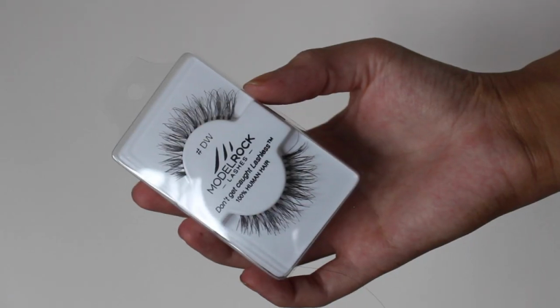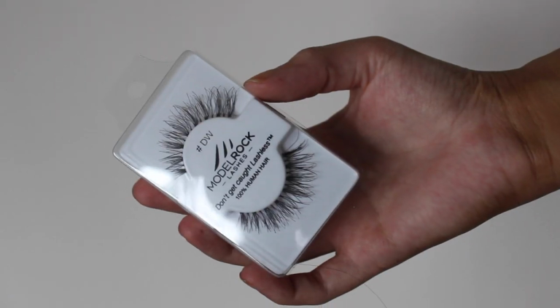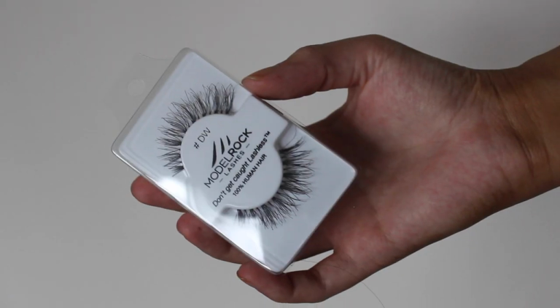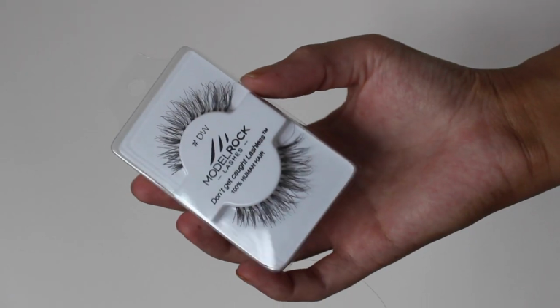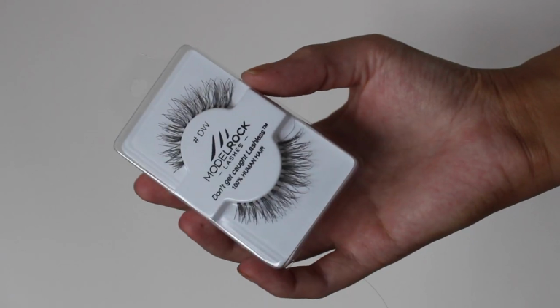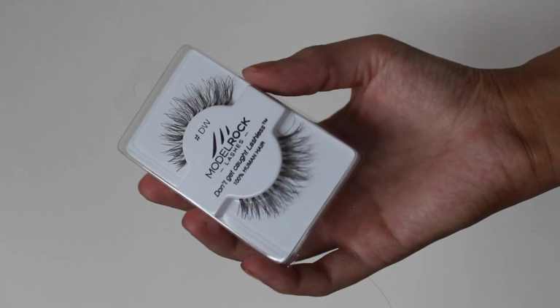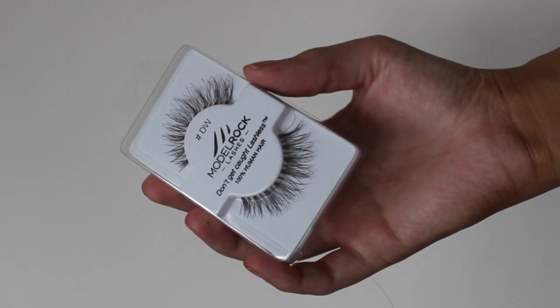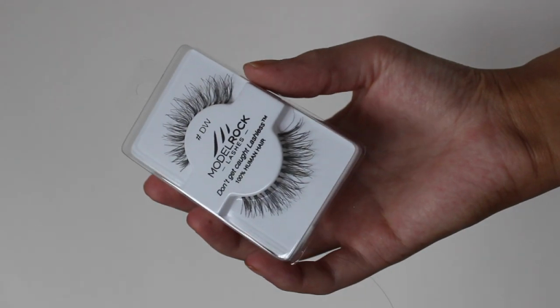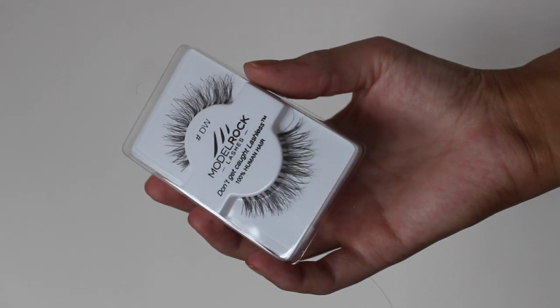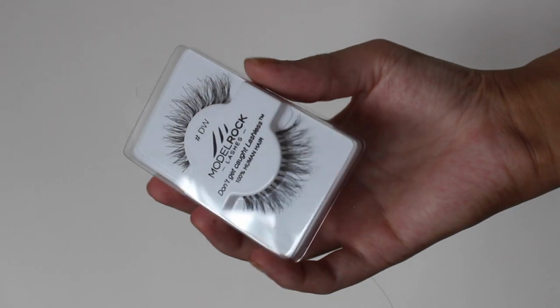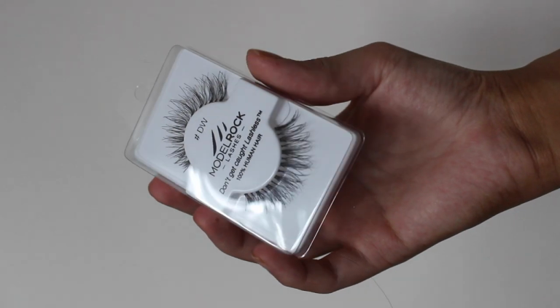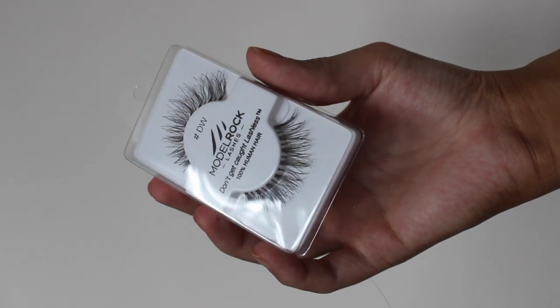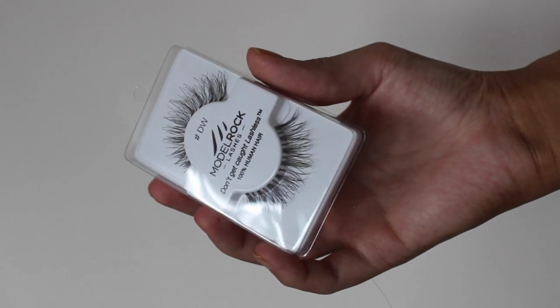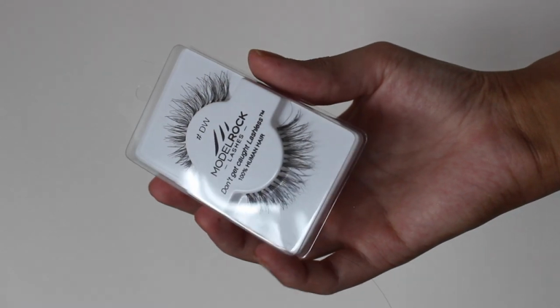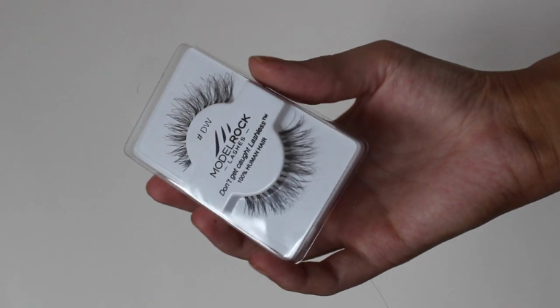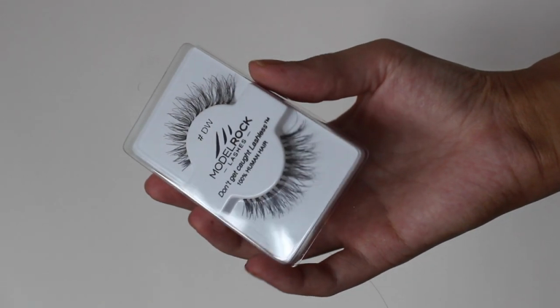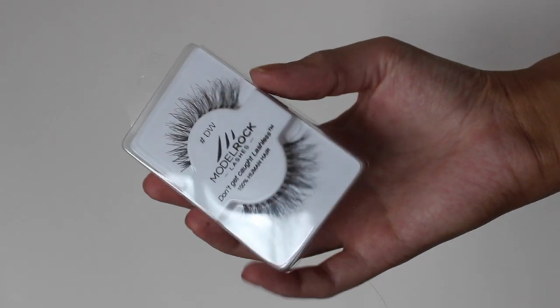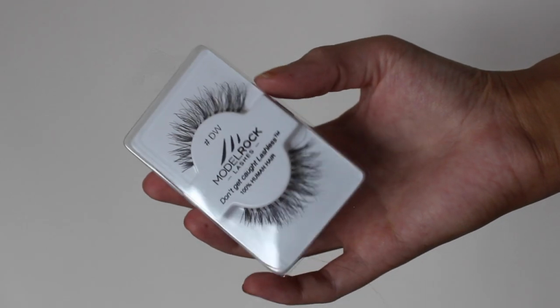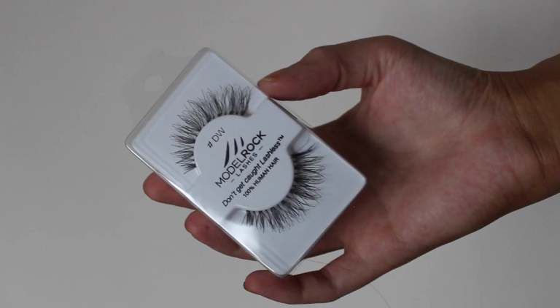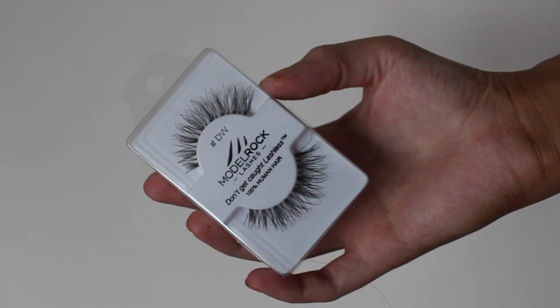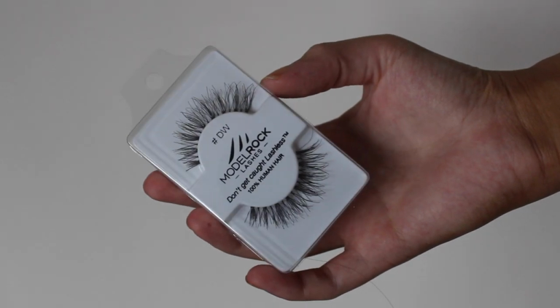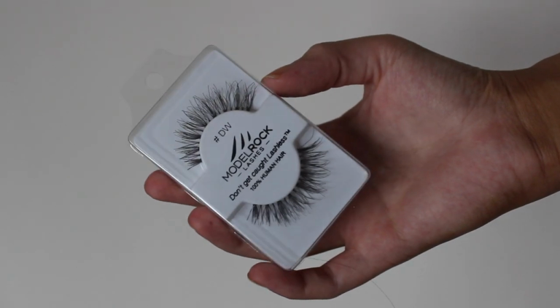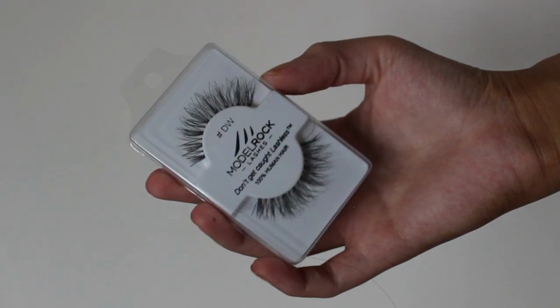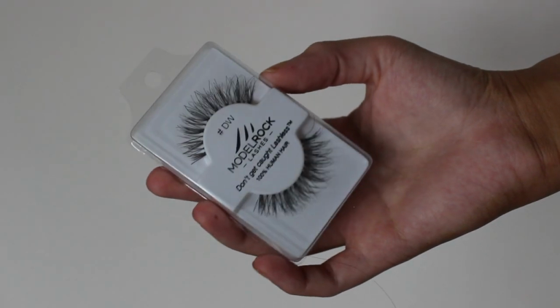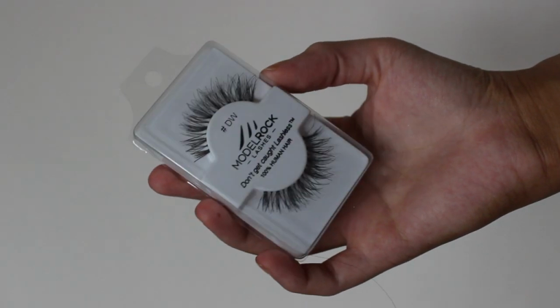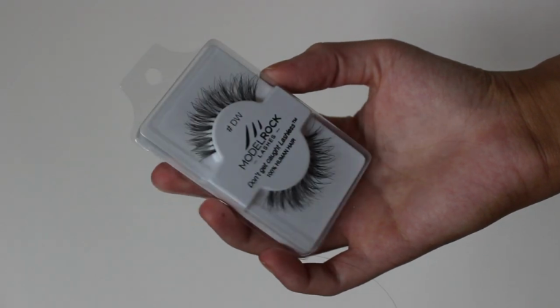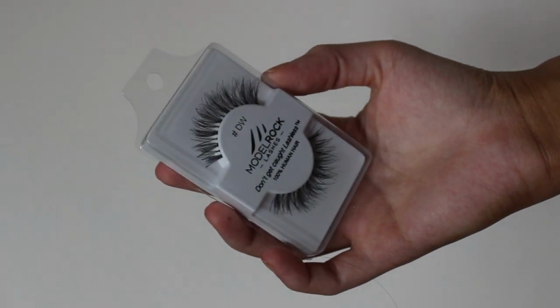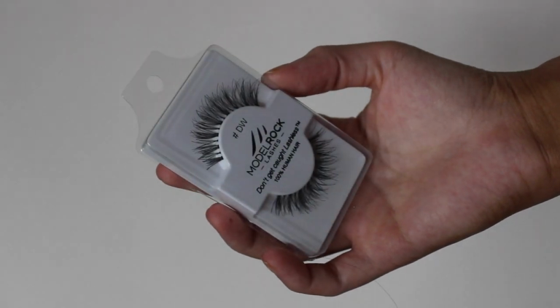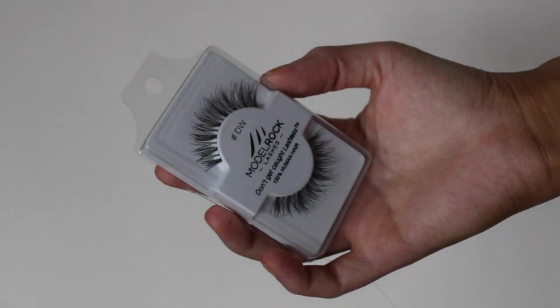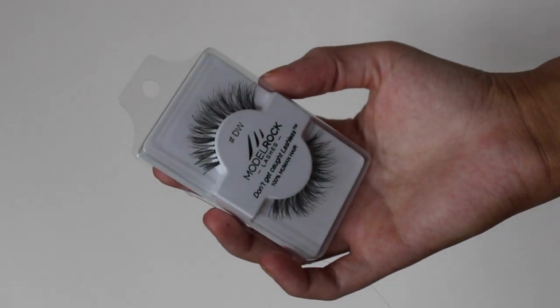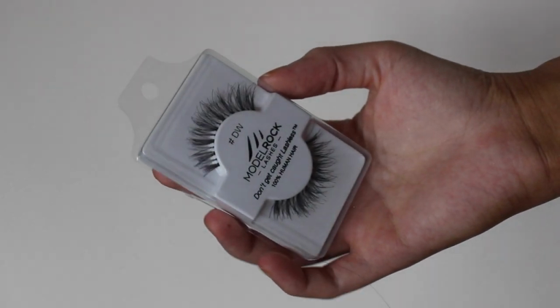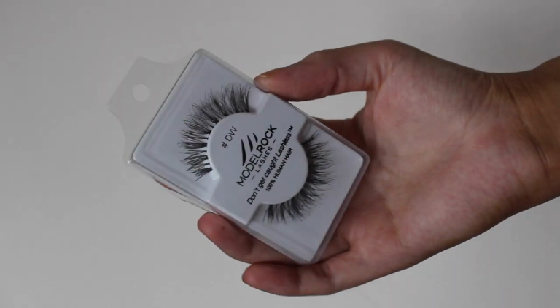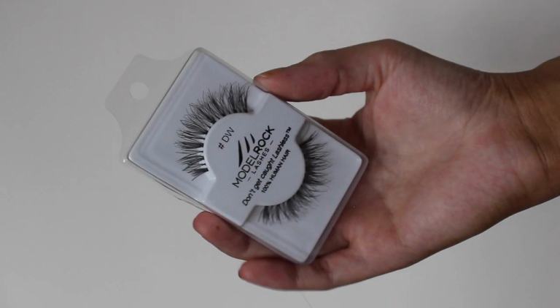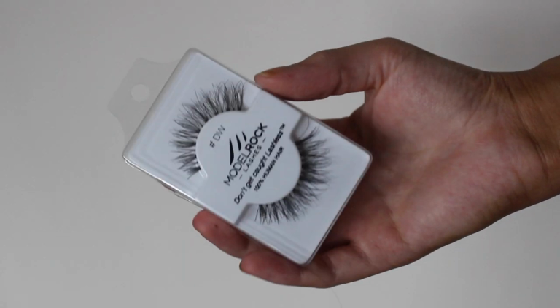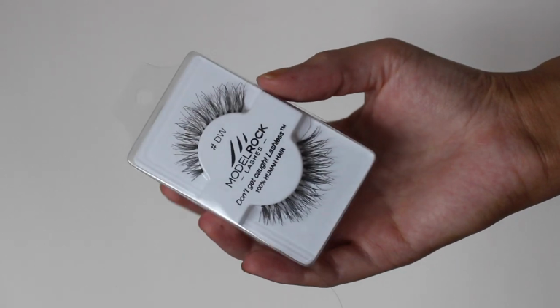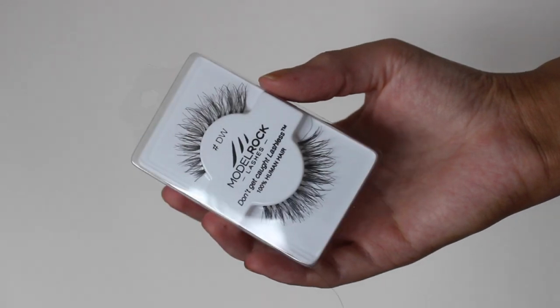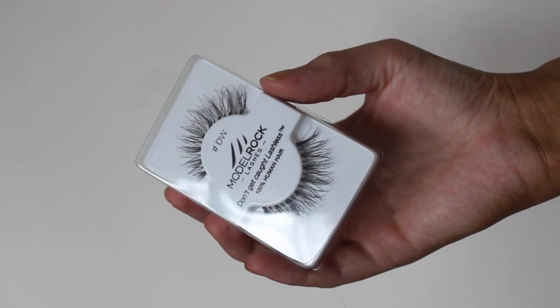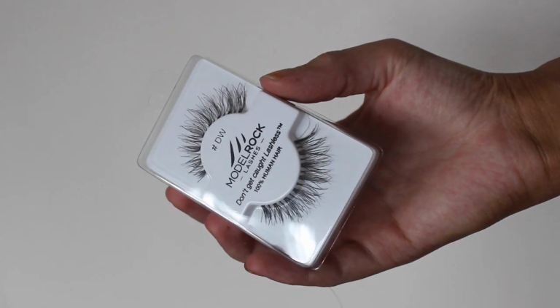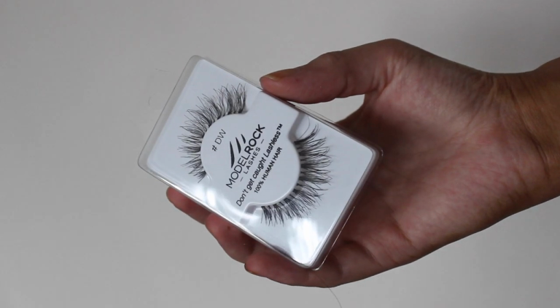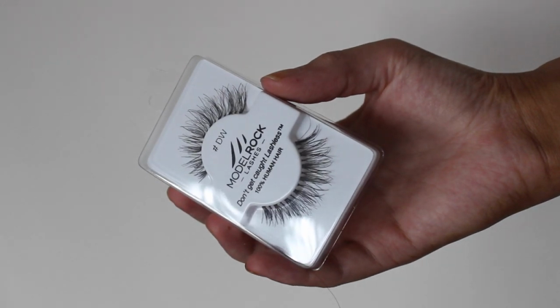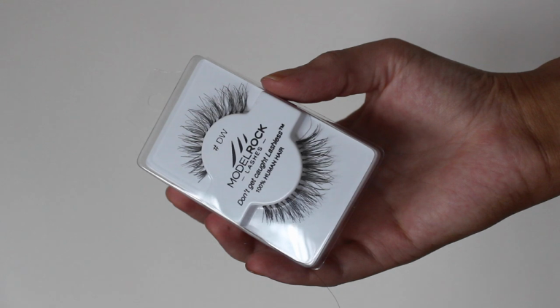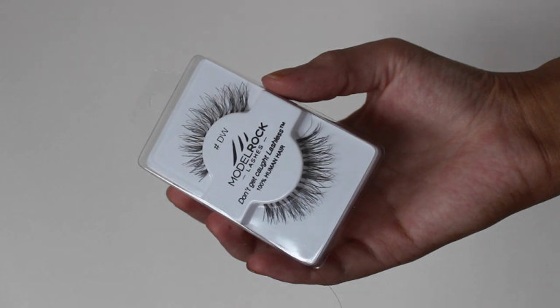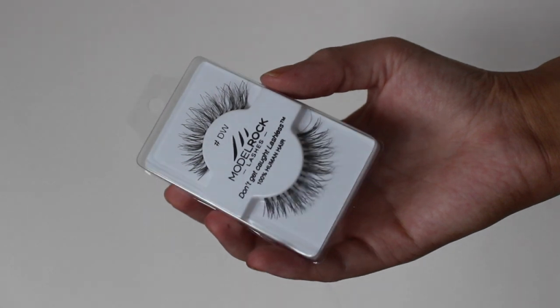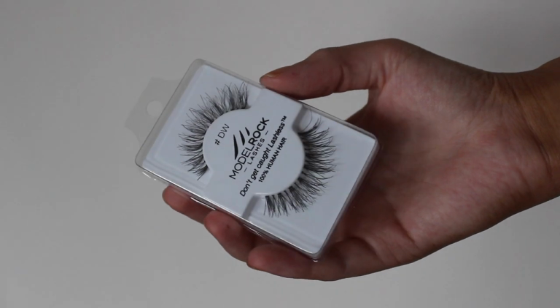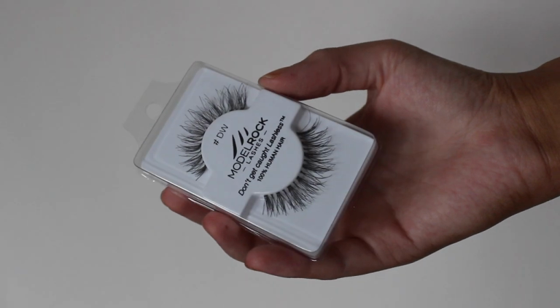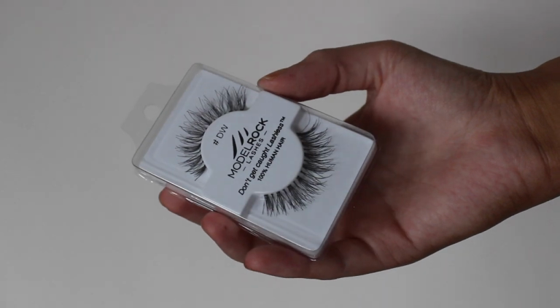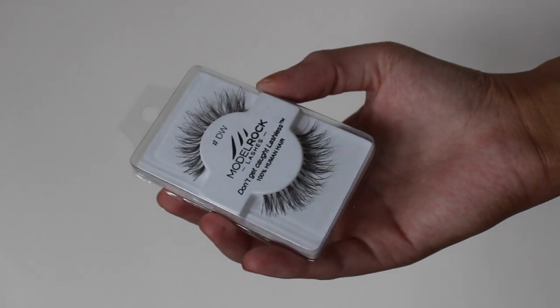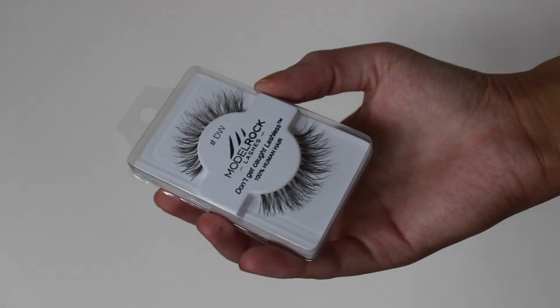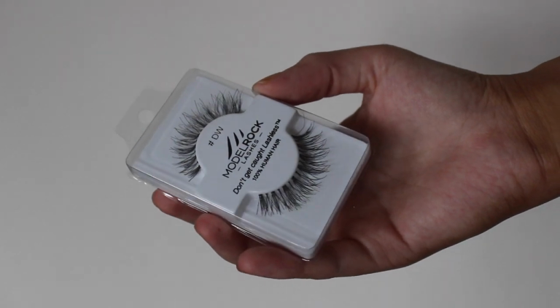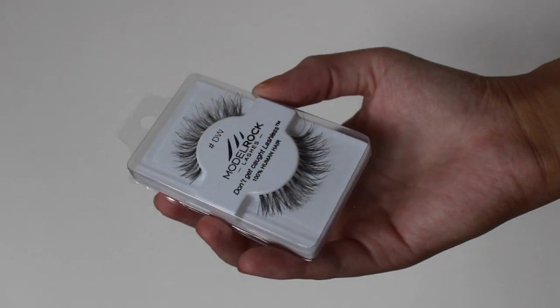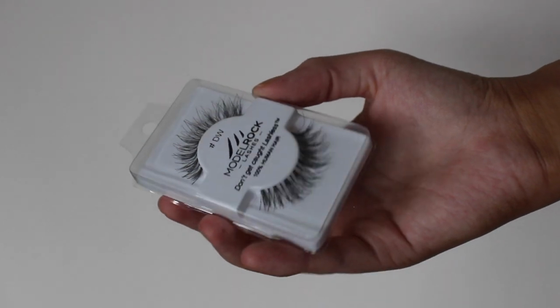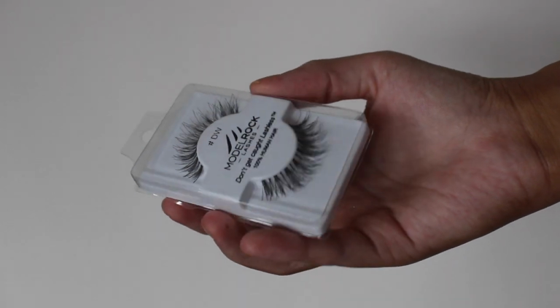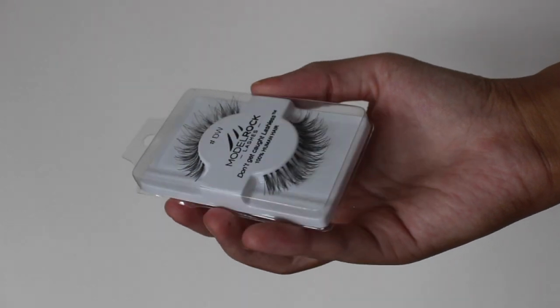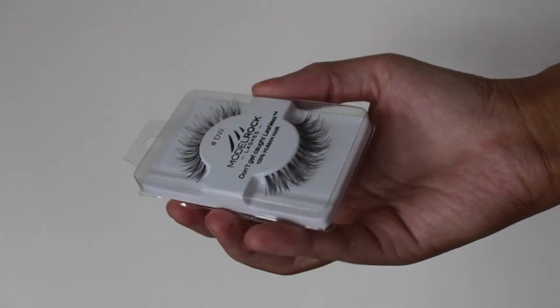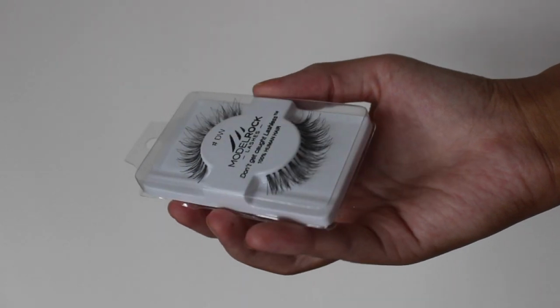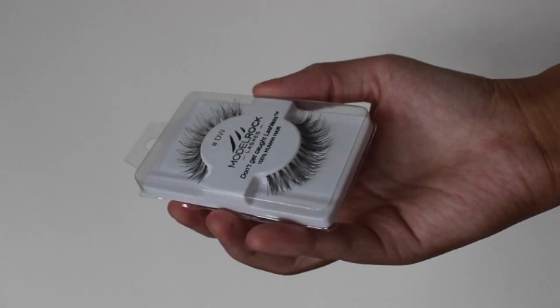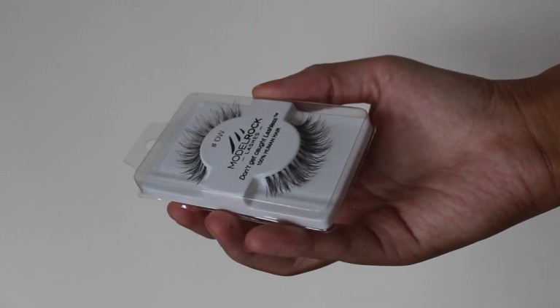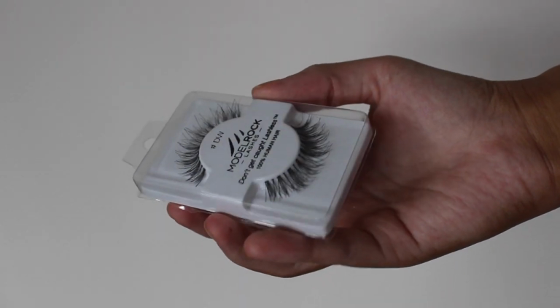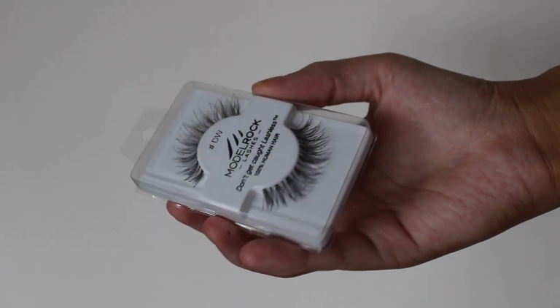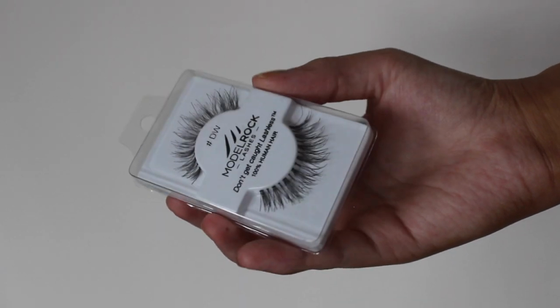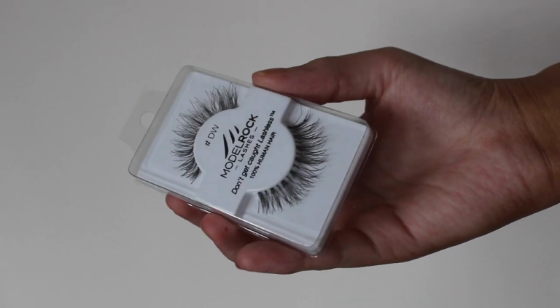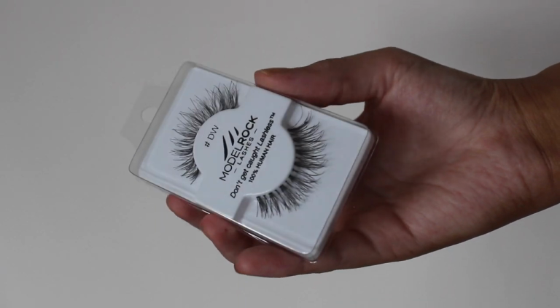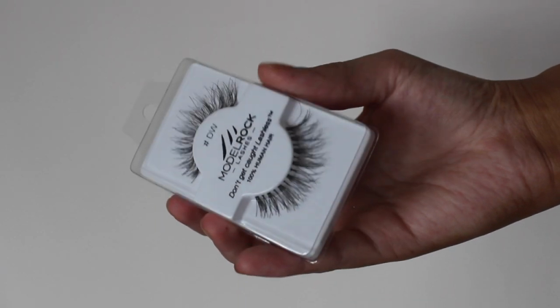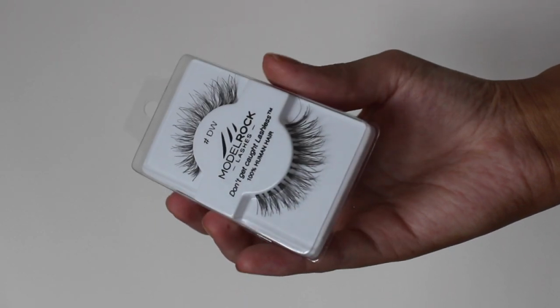These are the fake eyelashes that I use — these are the Demi Whispies by Model Rock, and then I use the Duo Eyelash Glue as well.